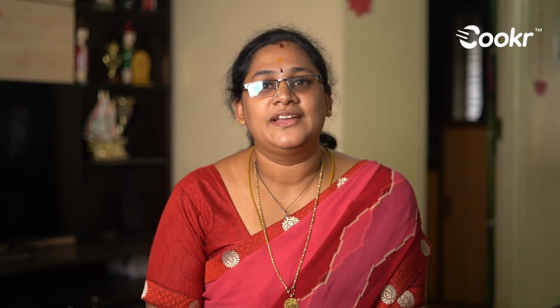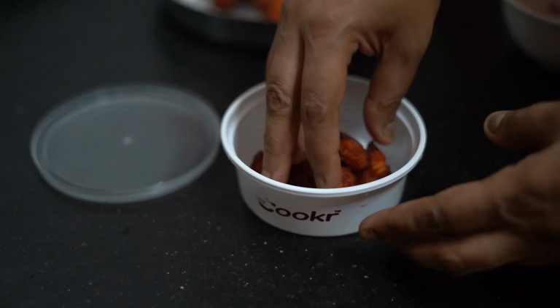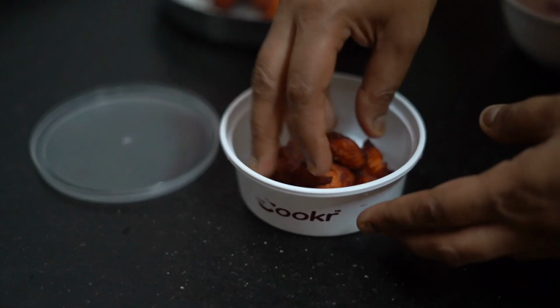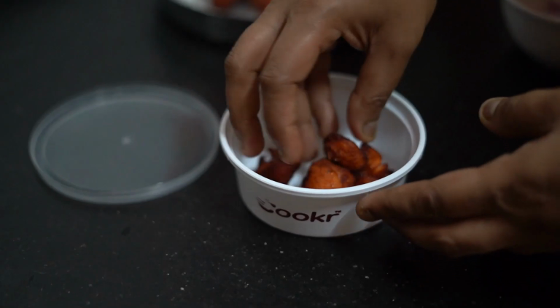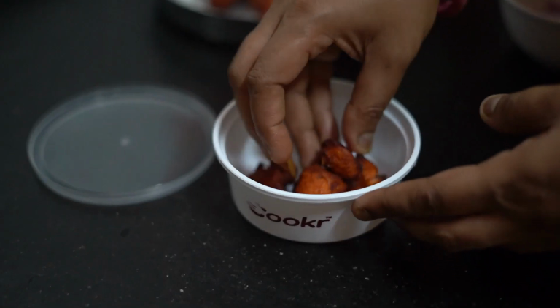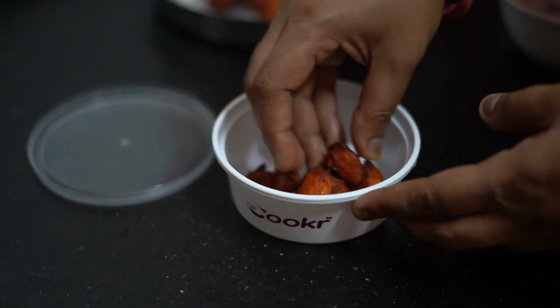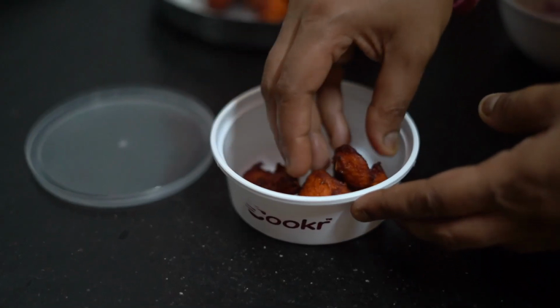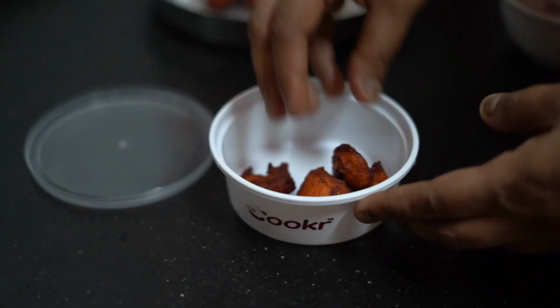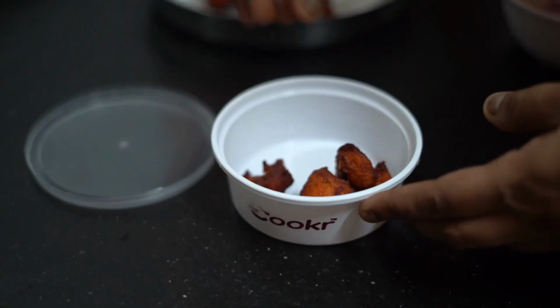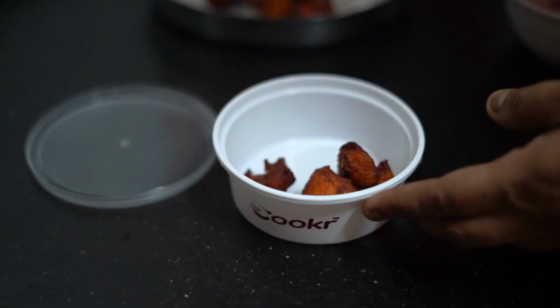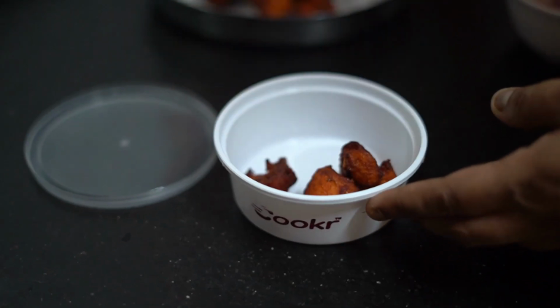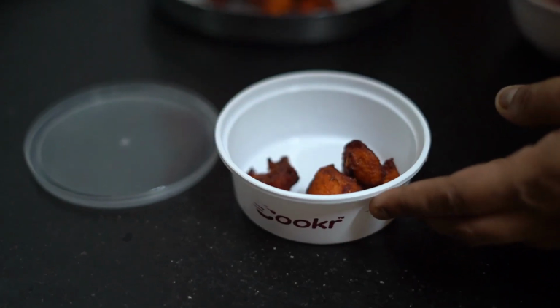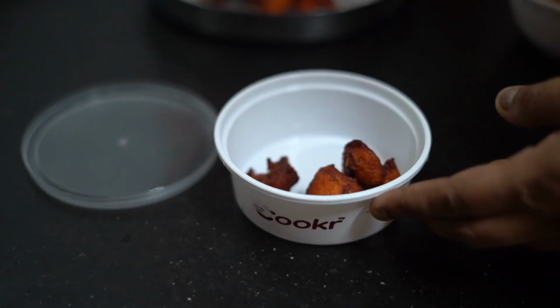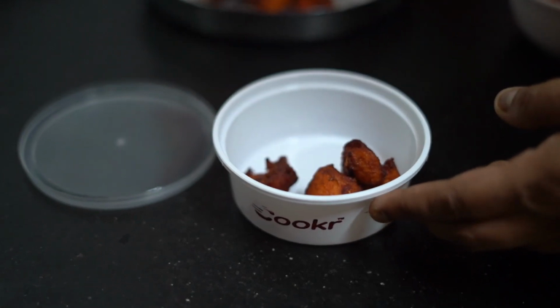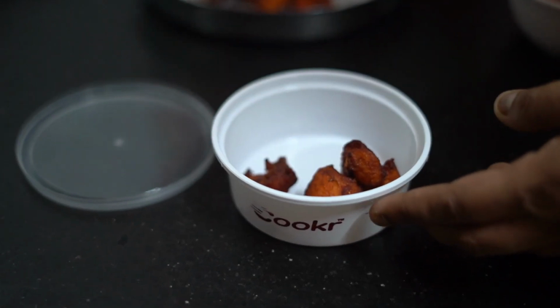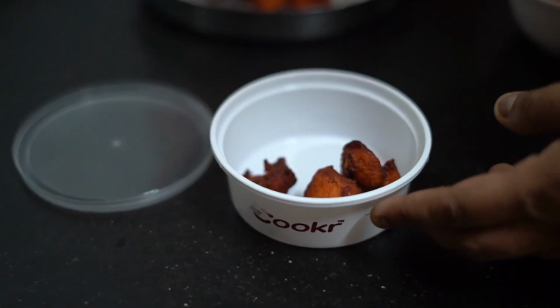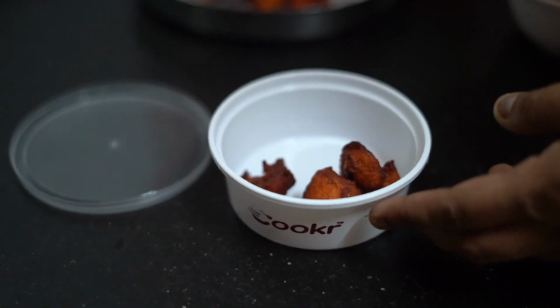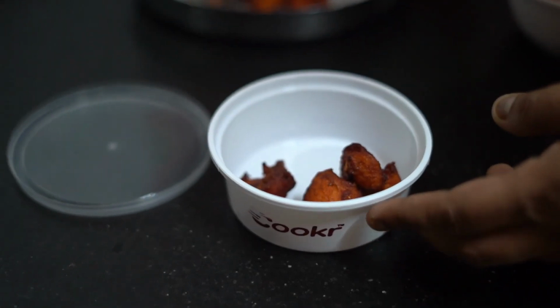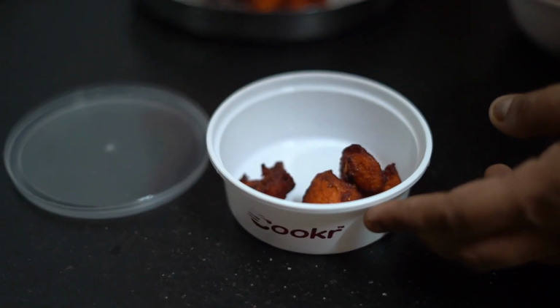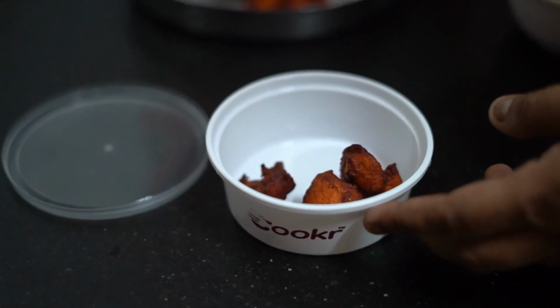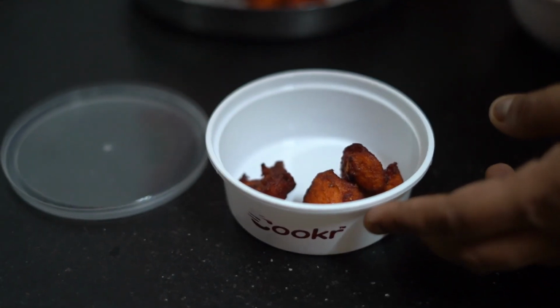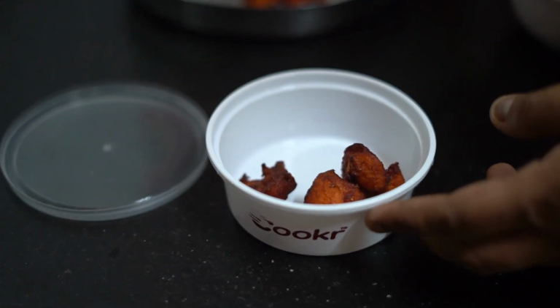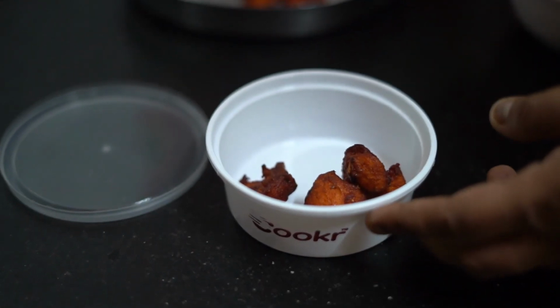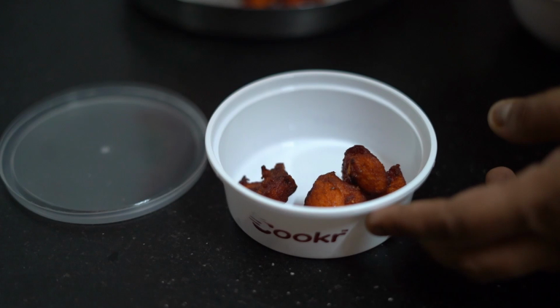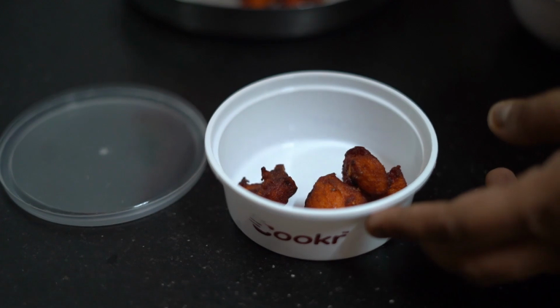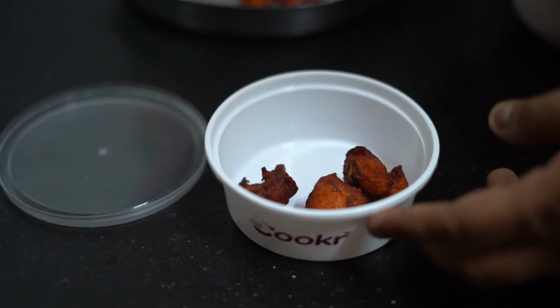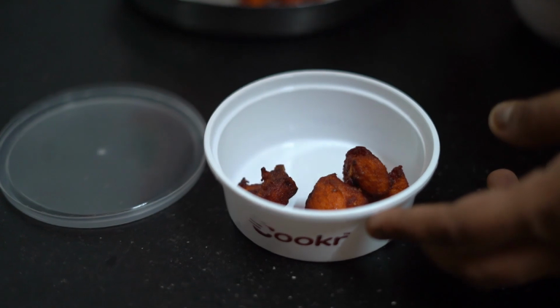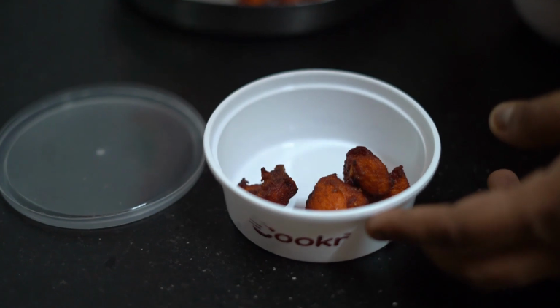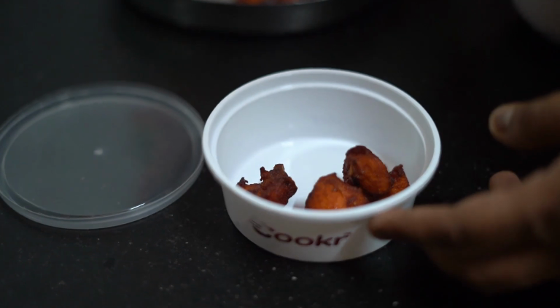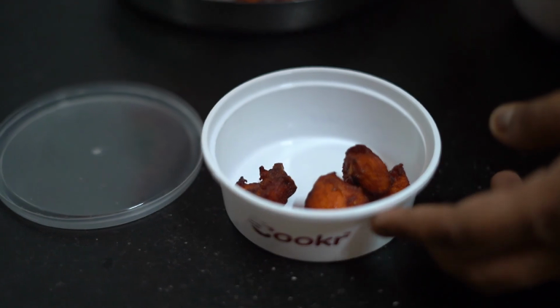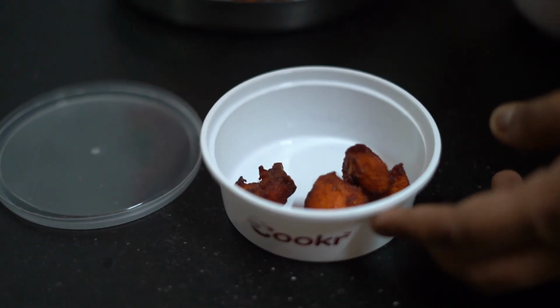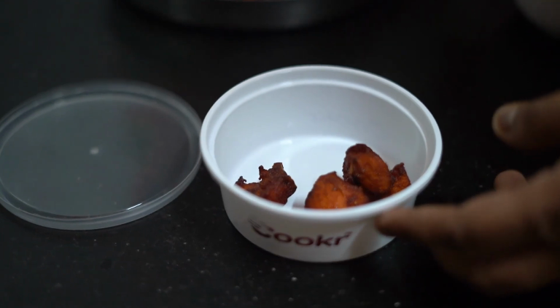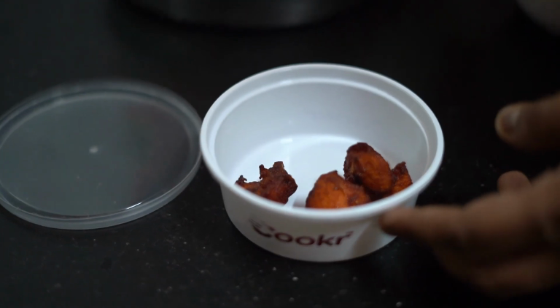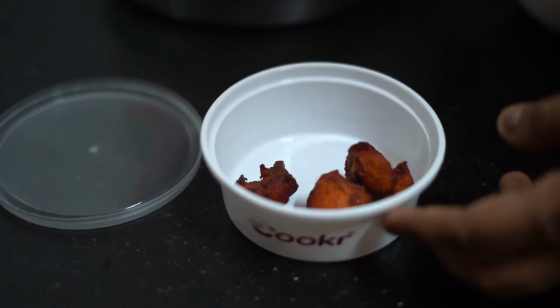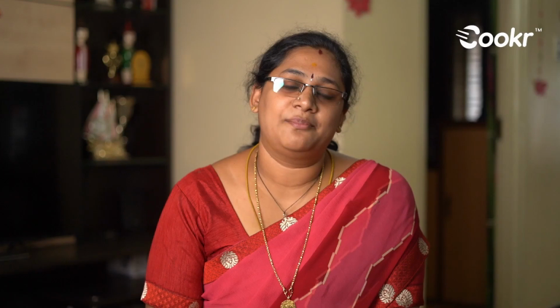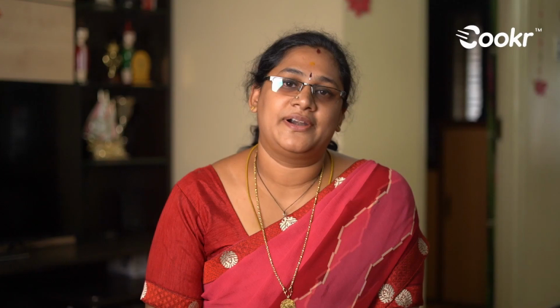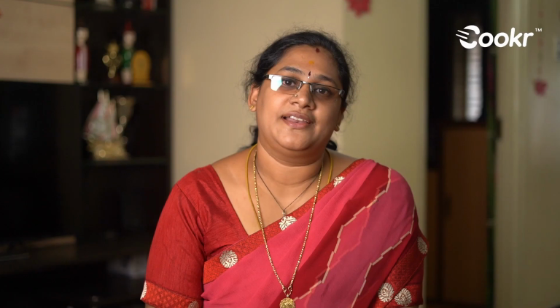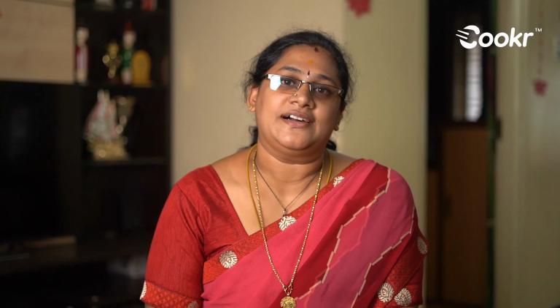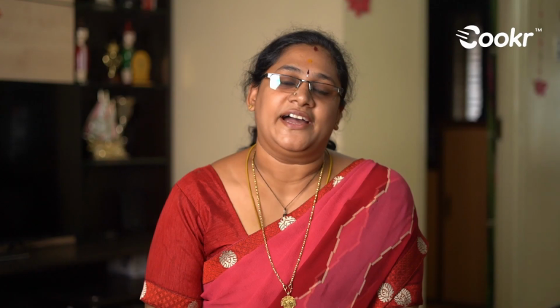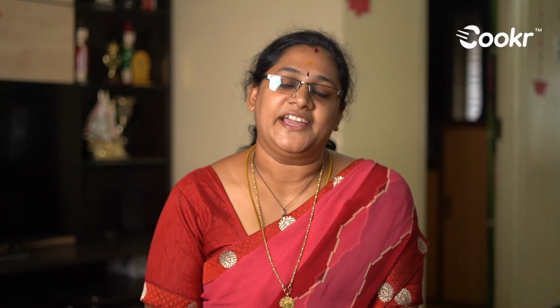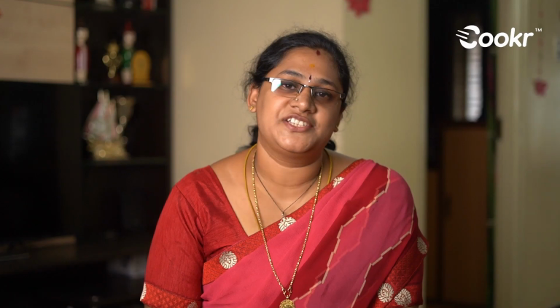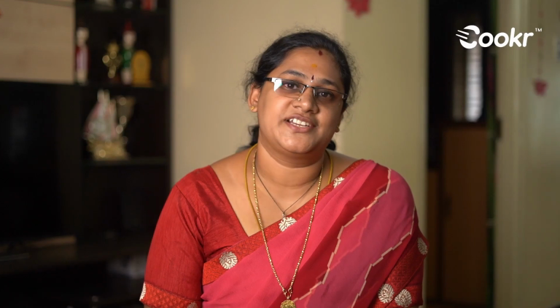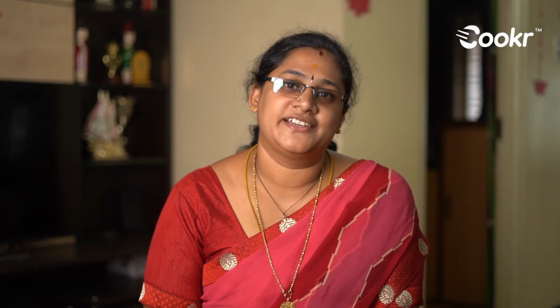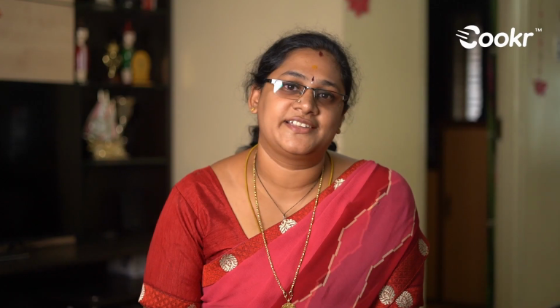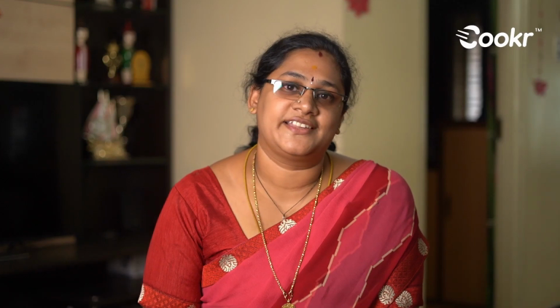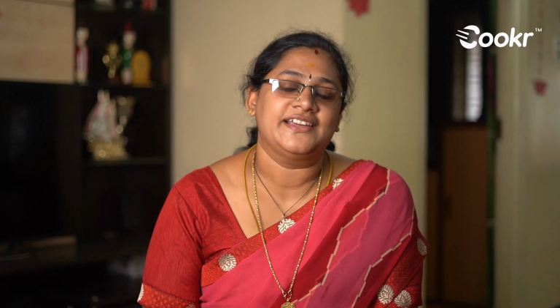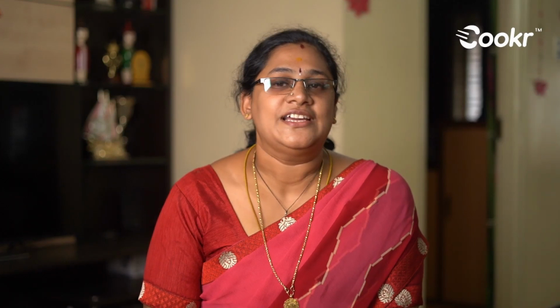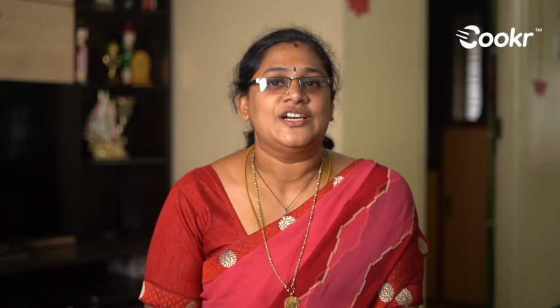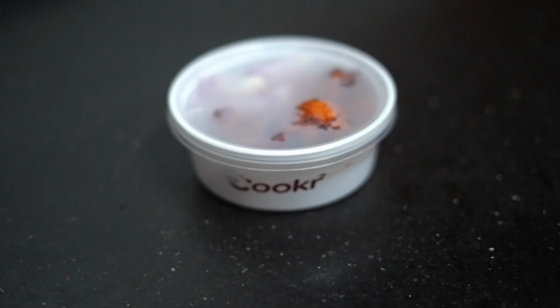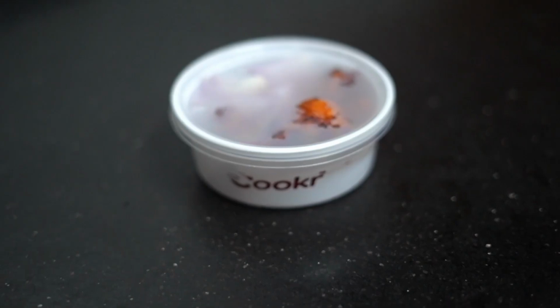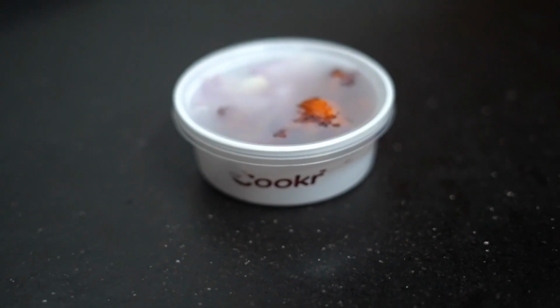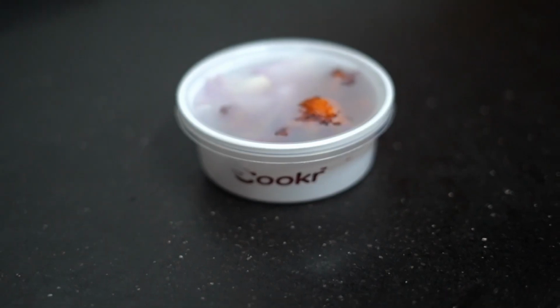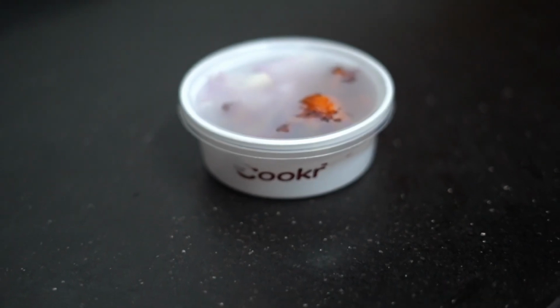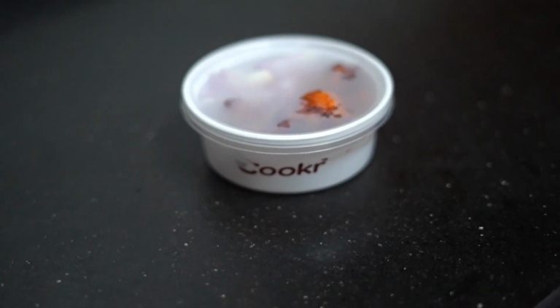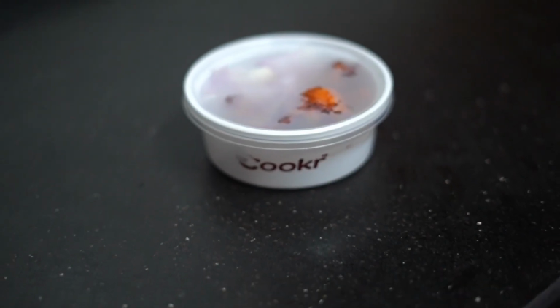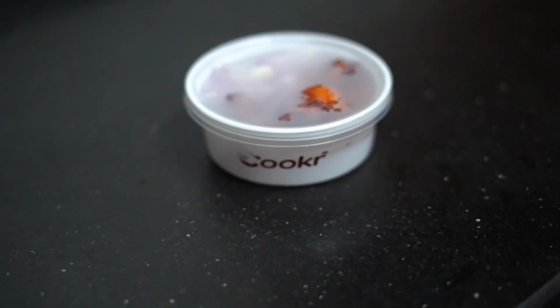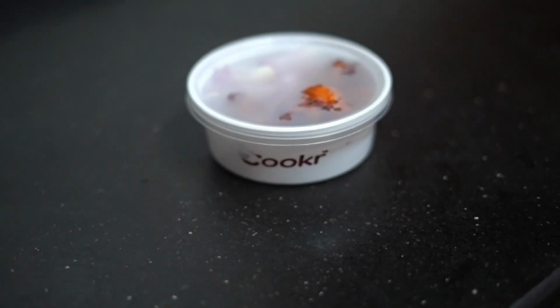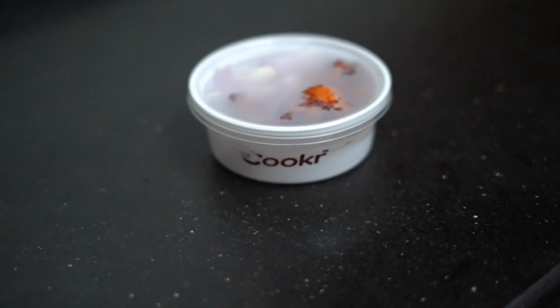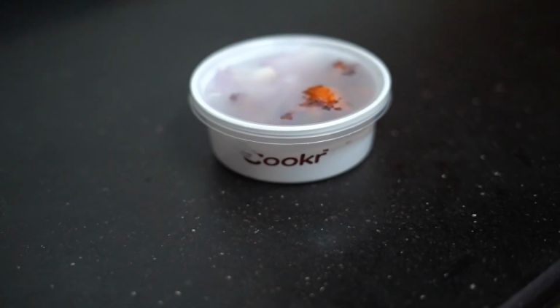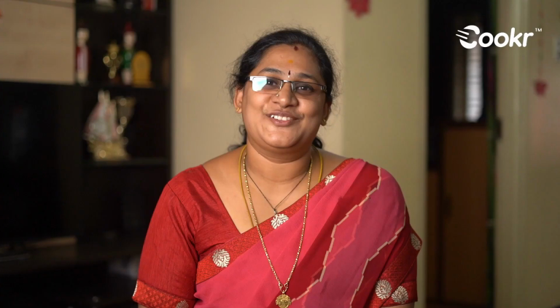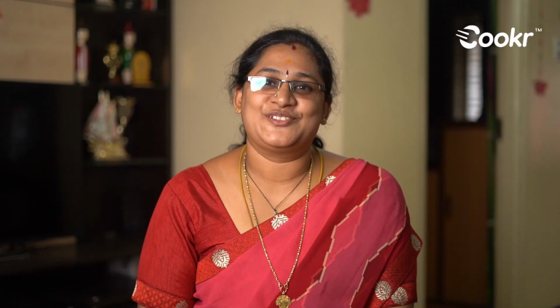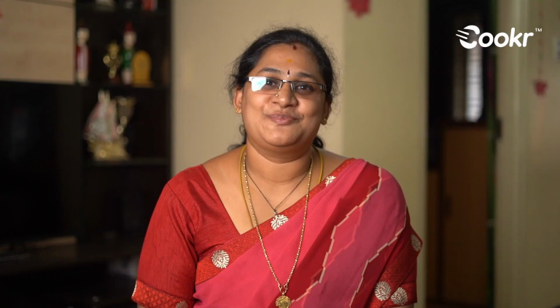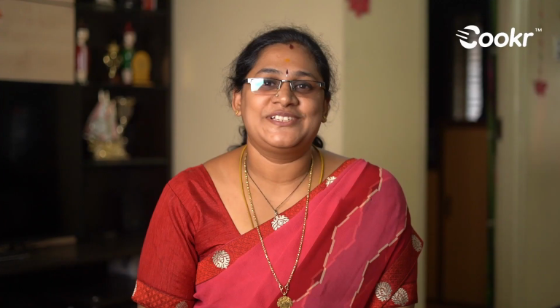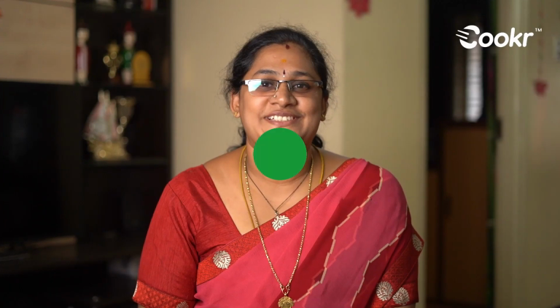We have to cook the kebab as well. Thank you so much.